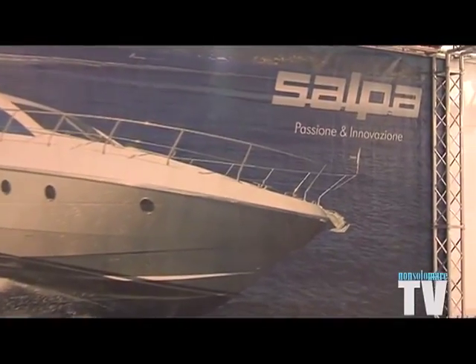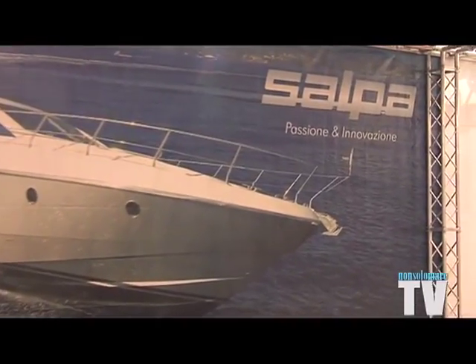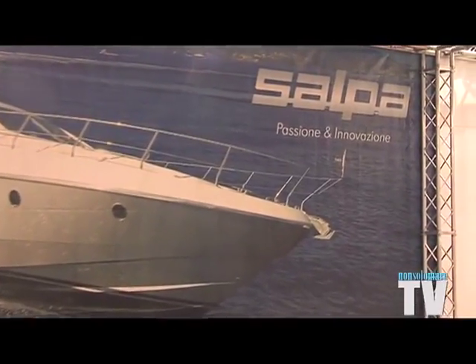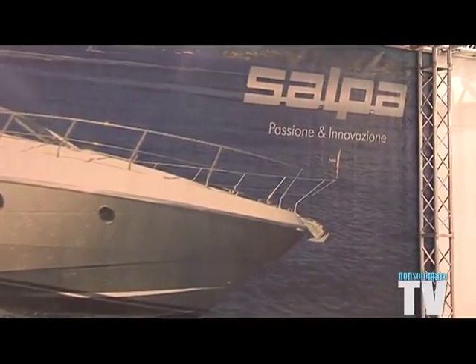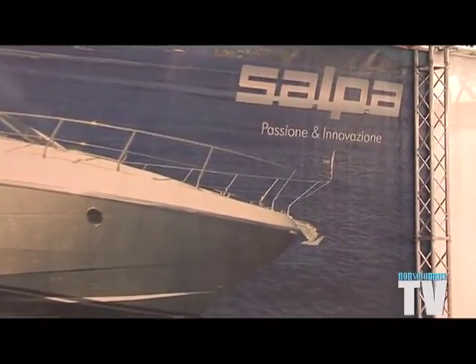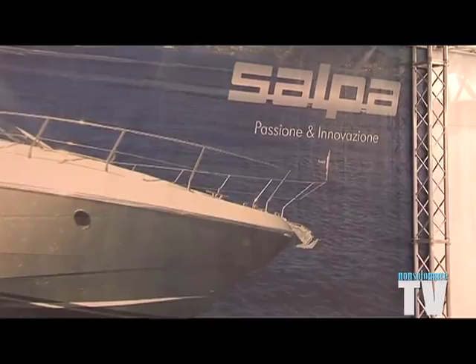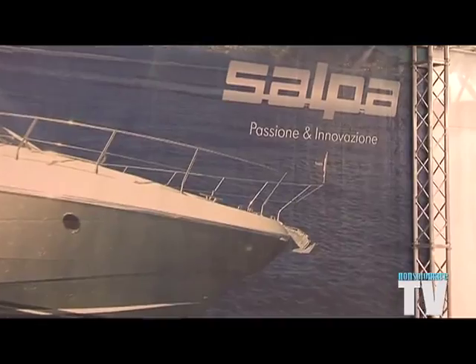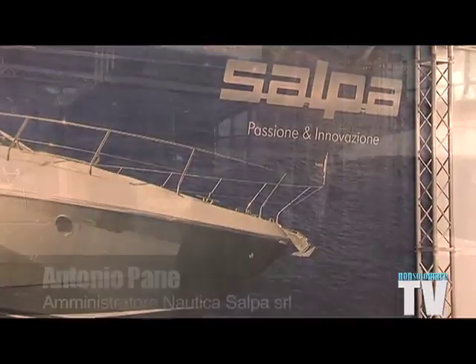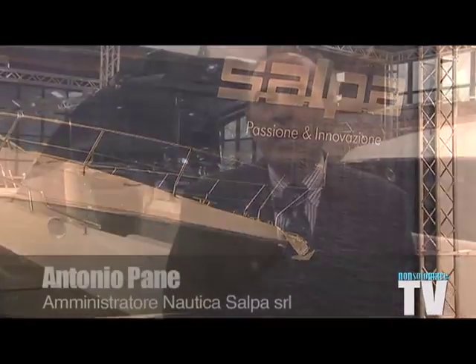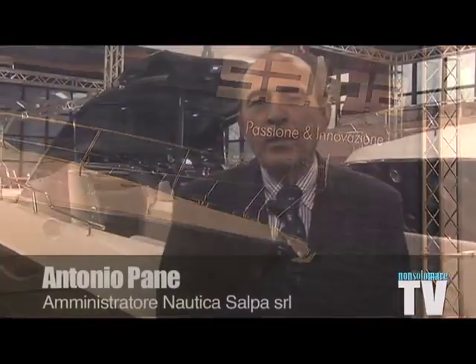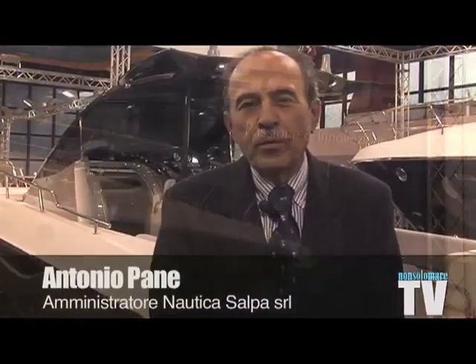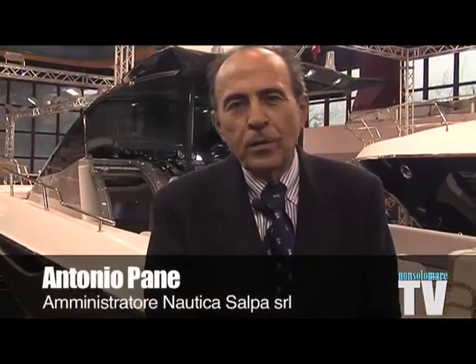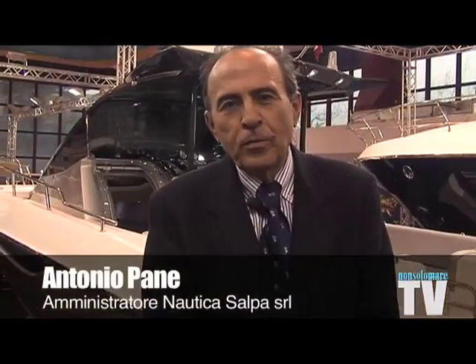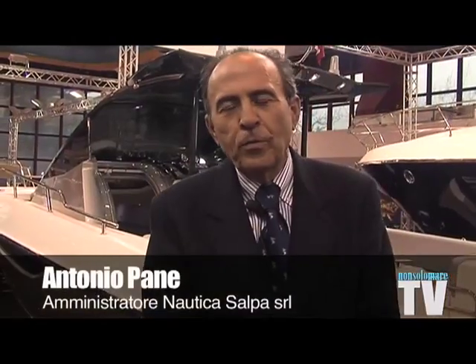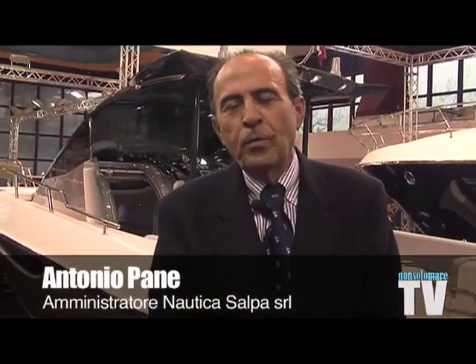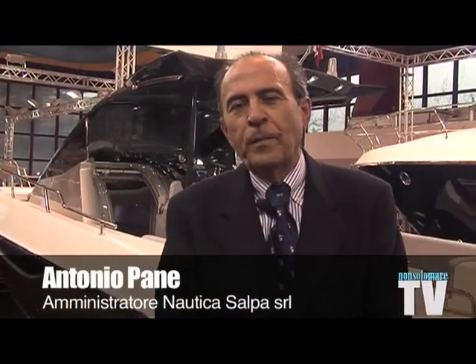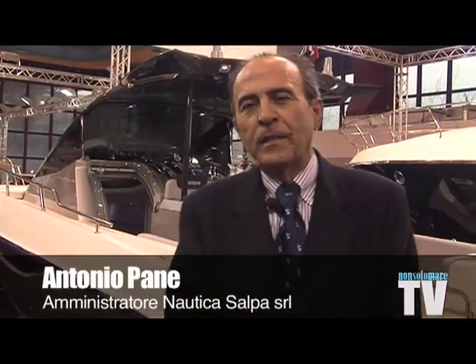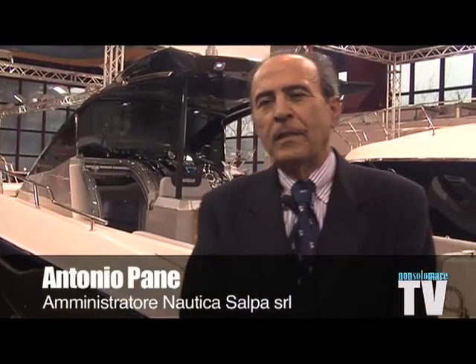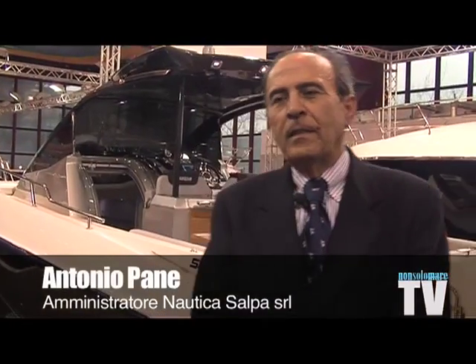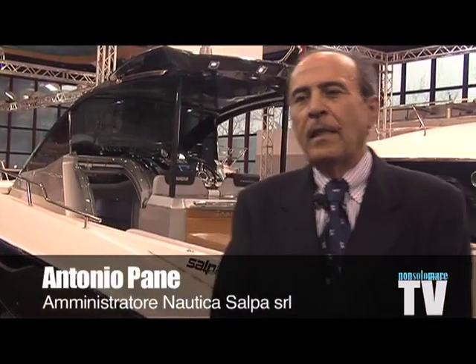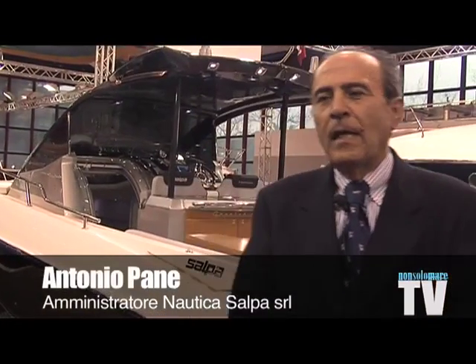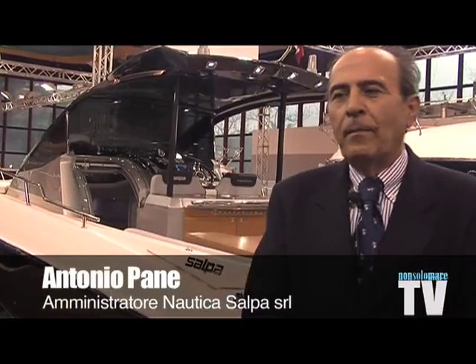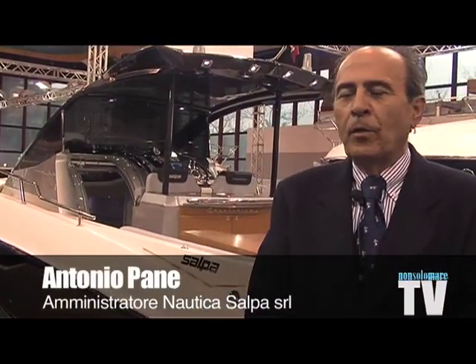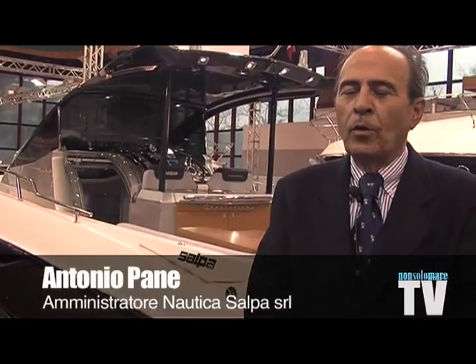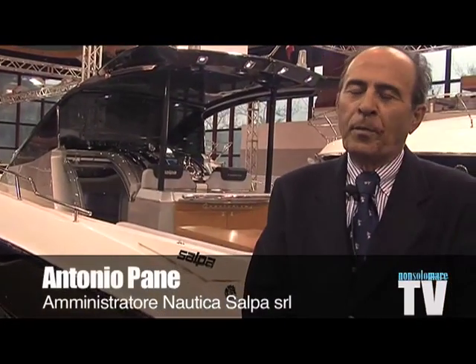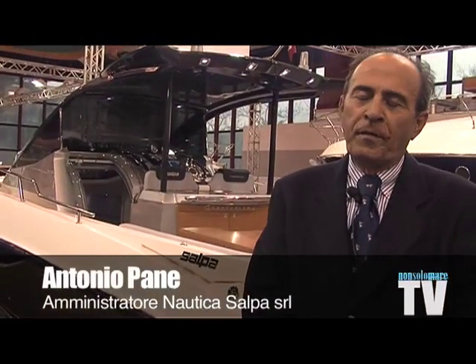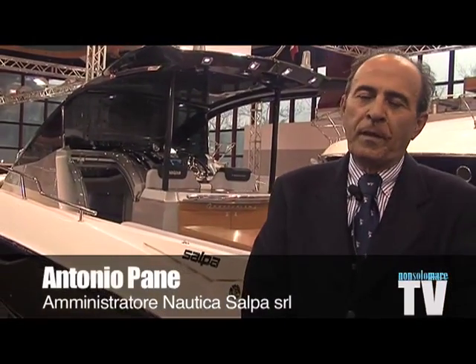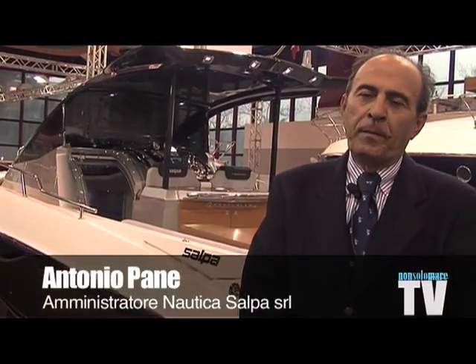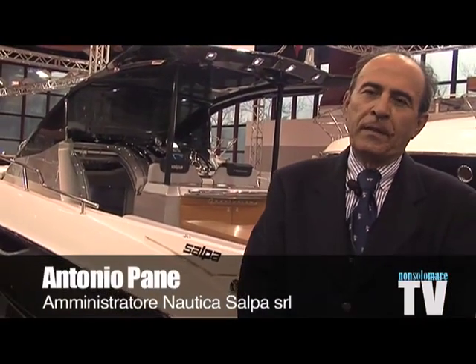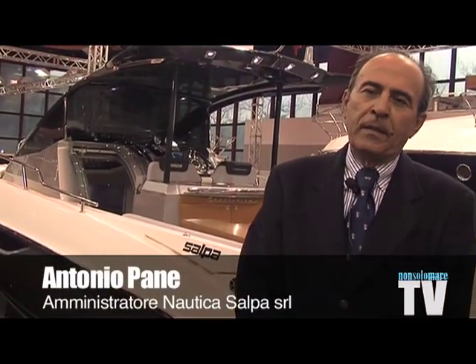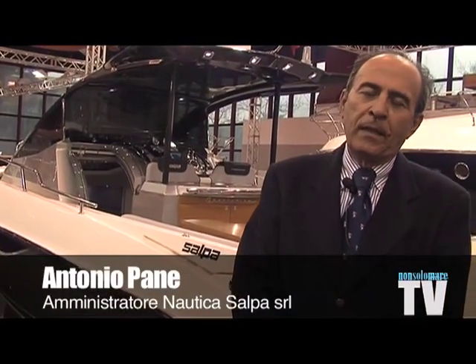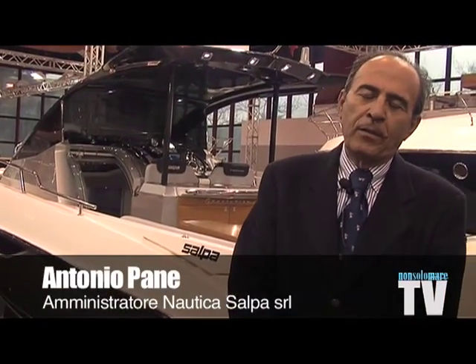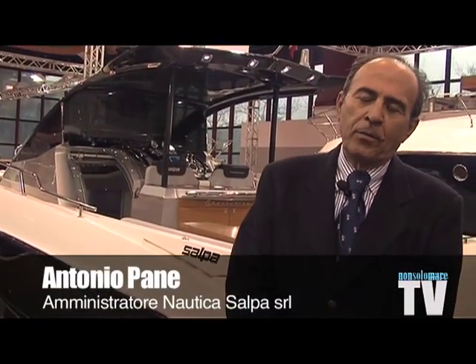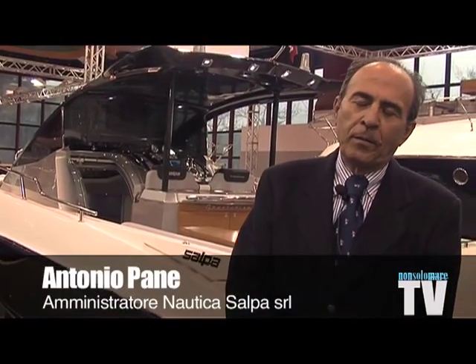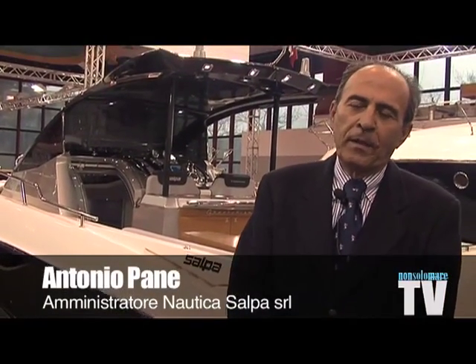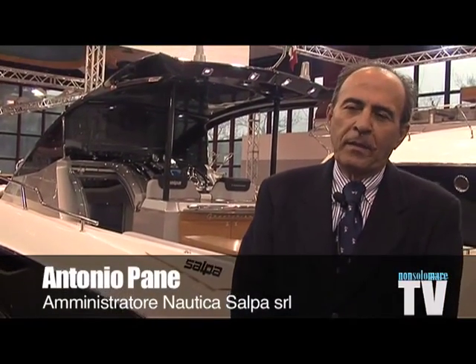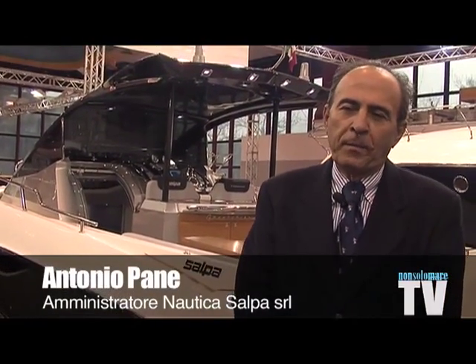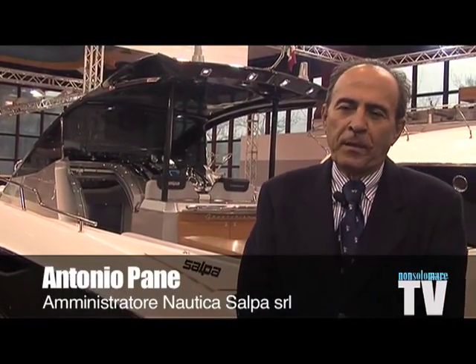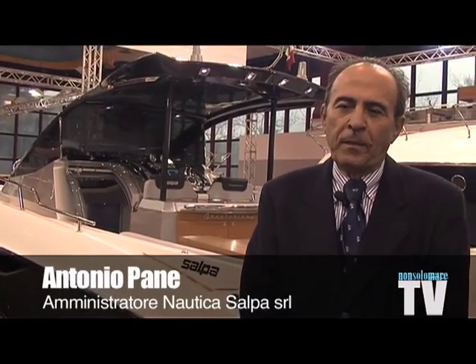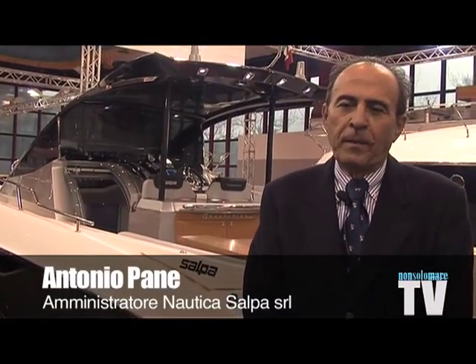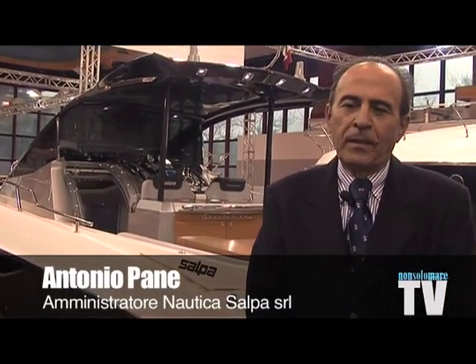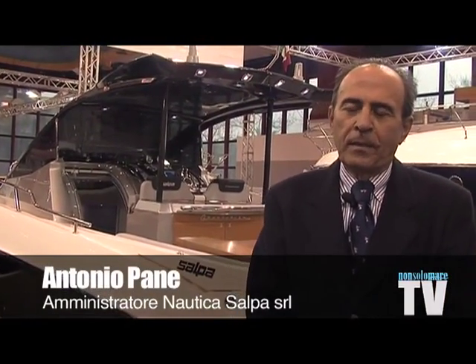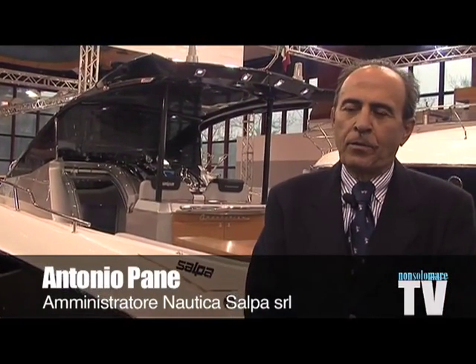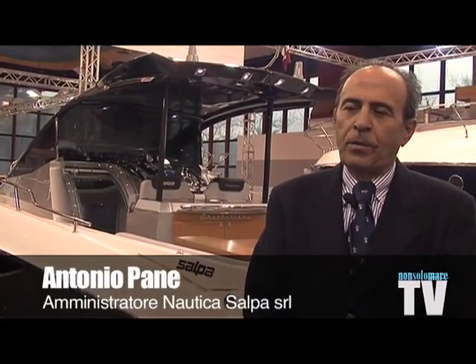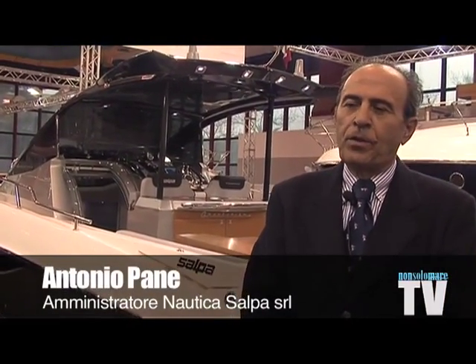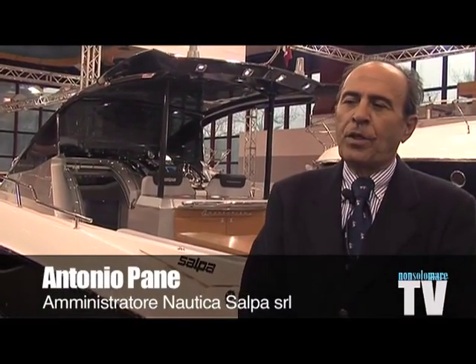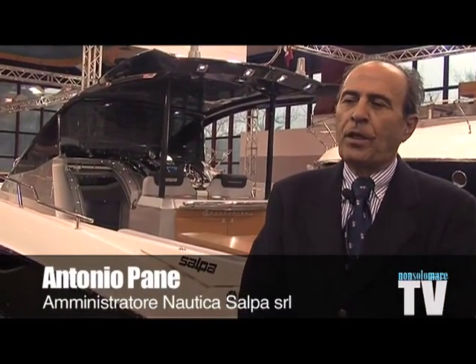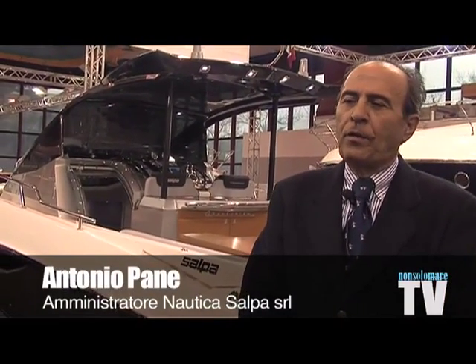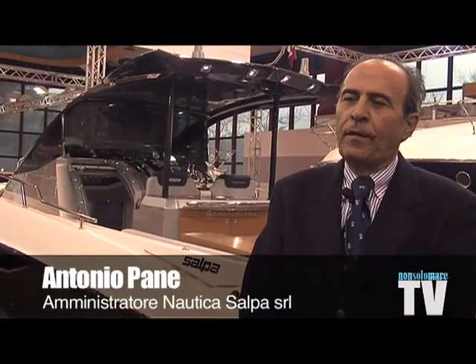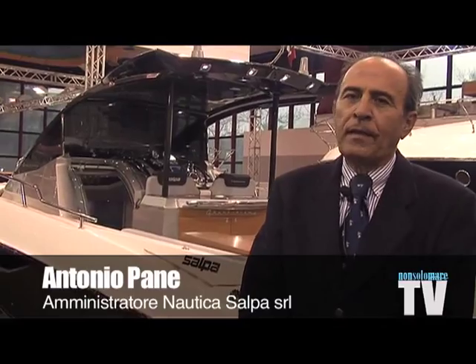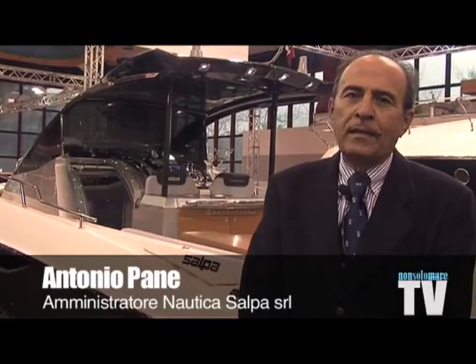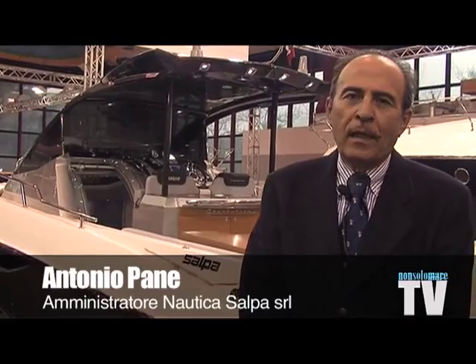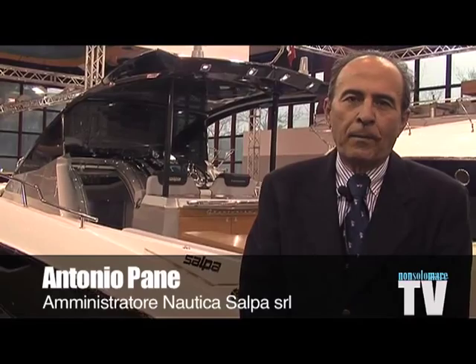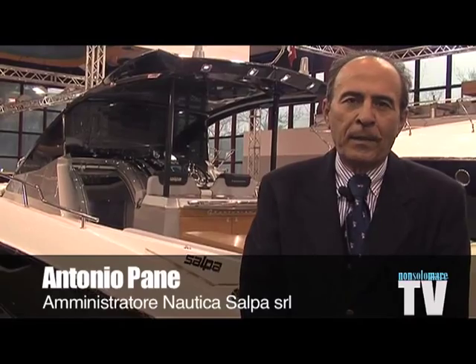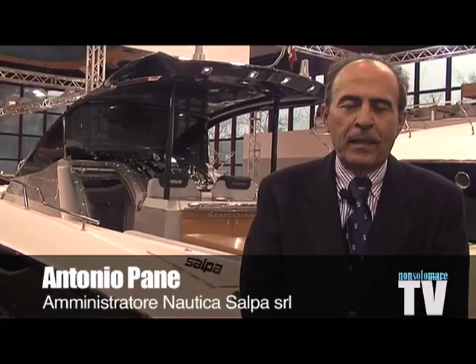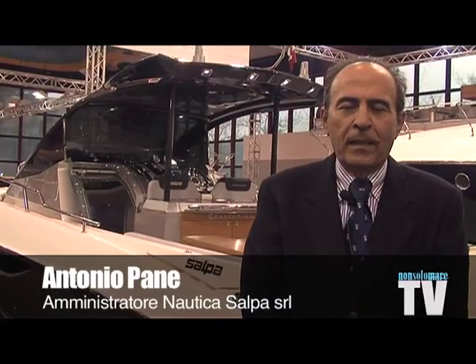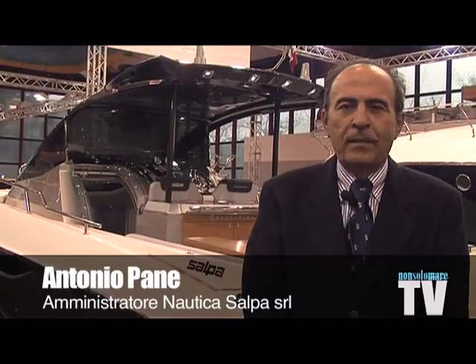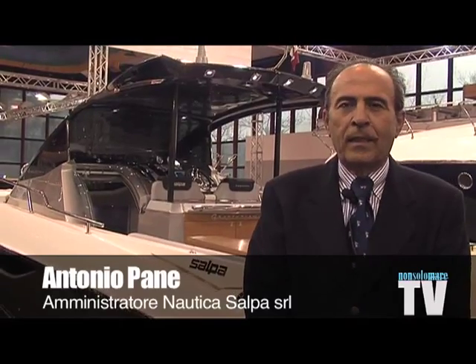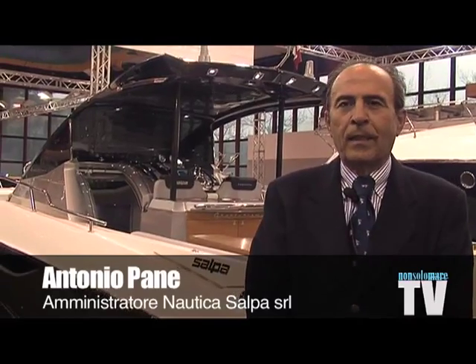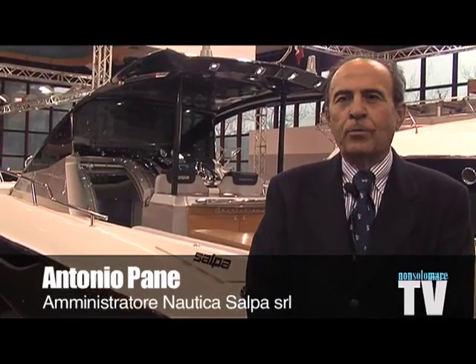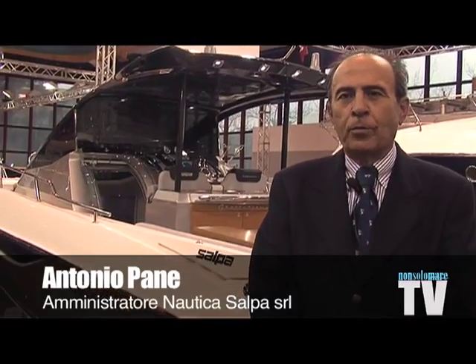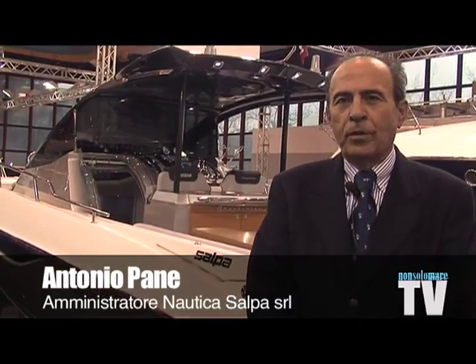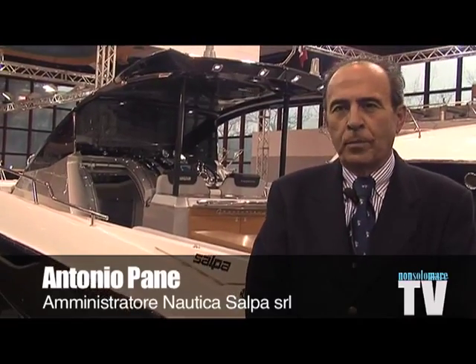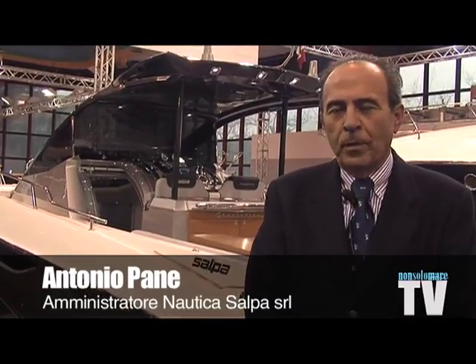Here at Nauticsud we present, after having presented as an anteprima, the Salpa 30 Gran Turismo.